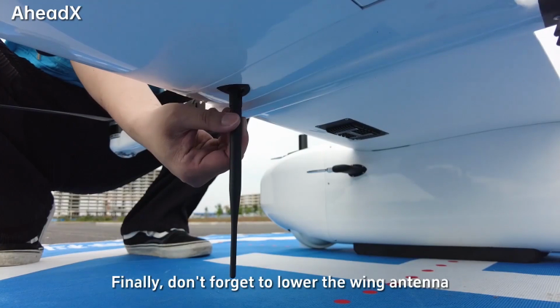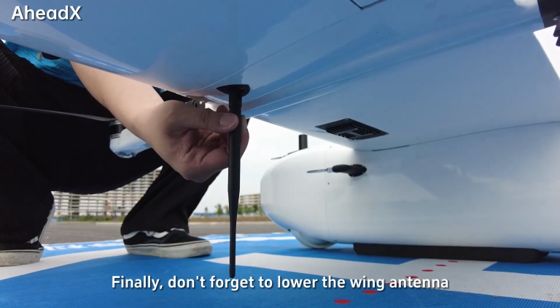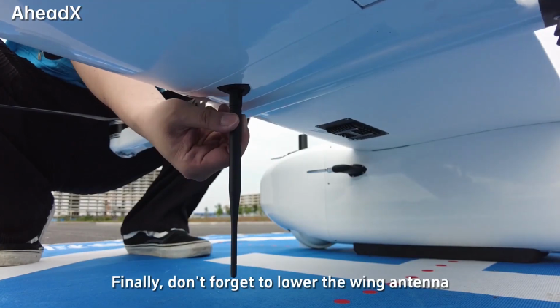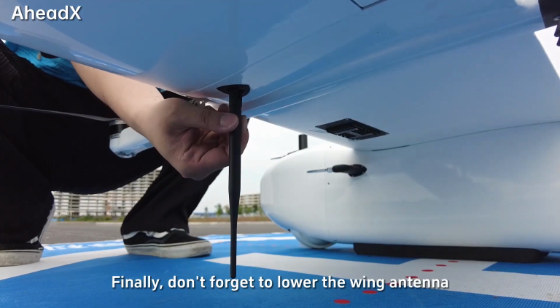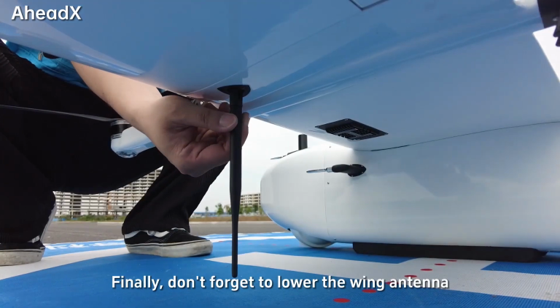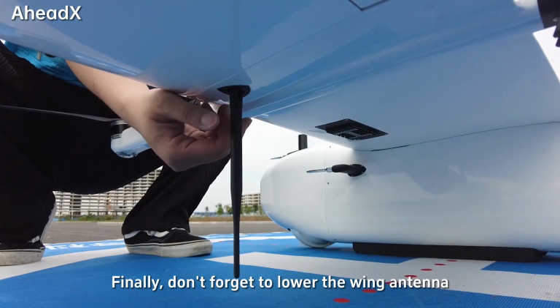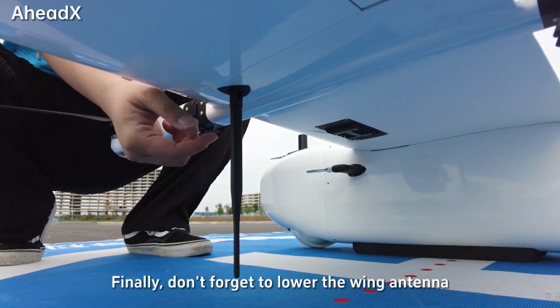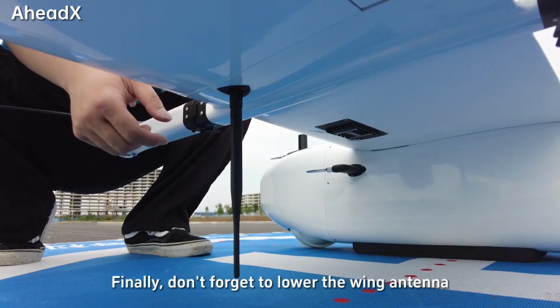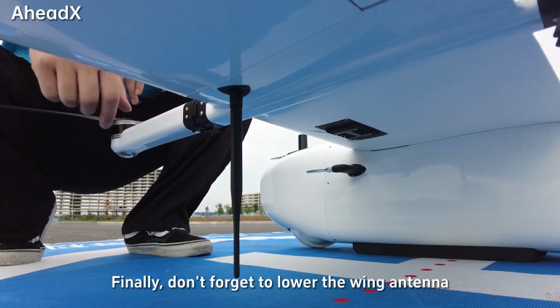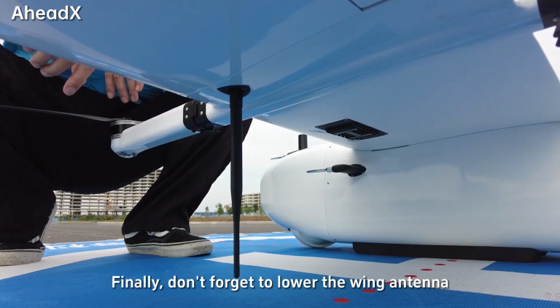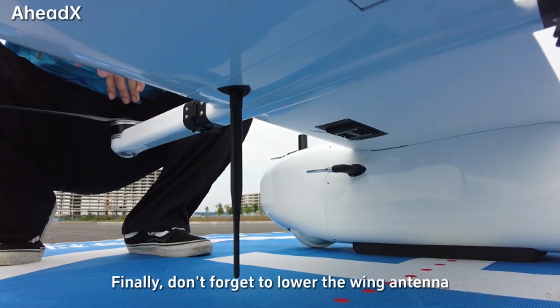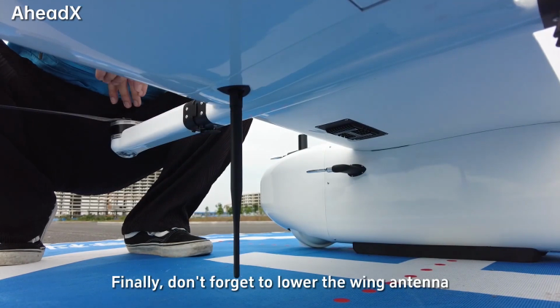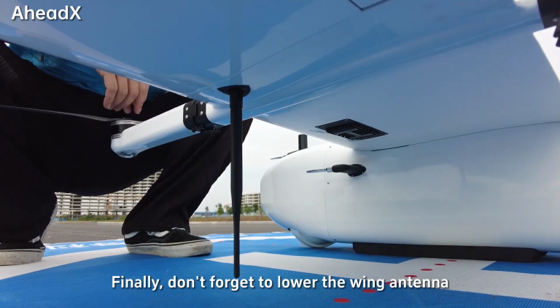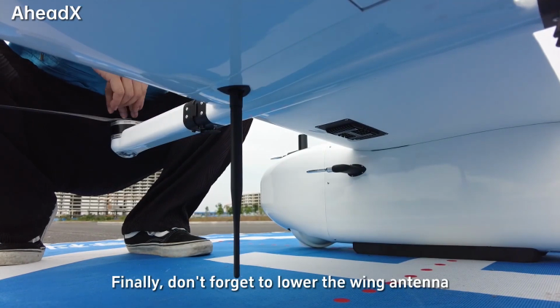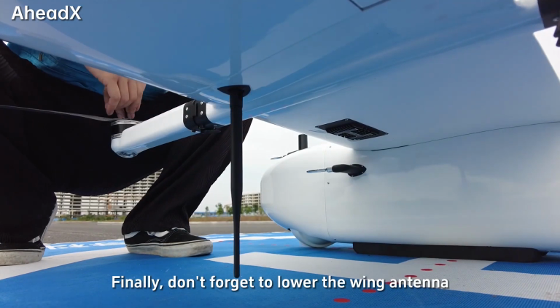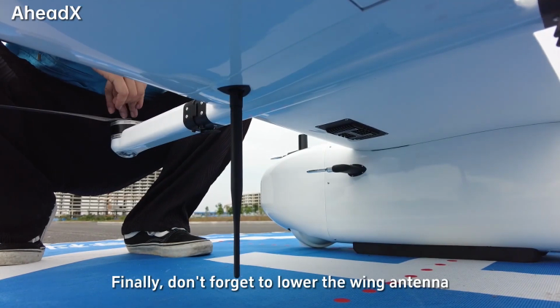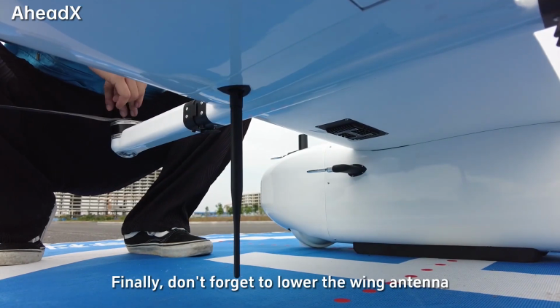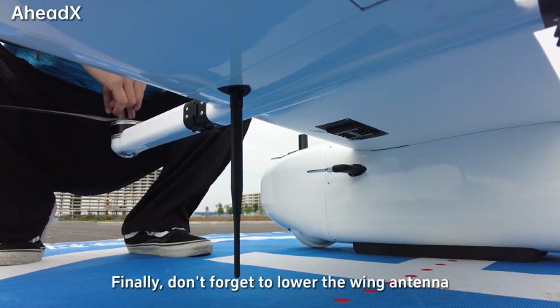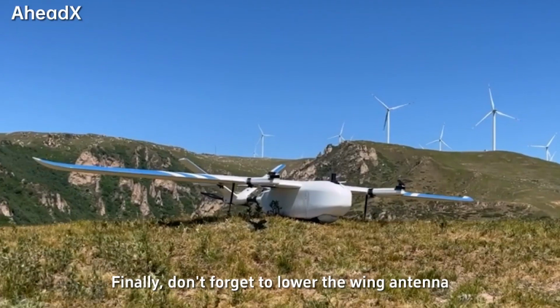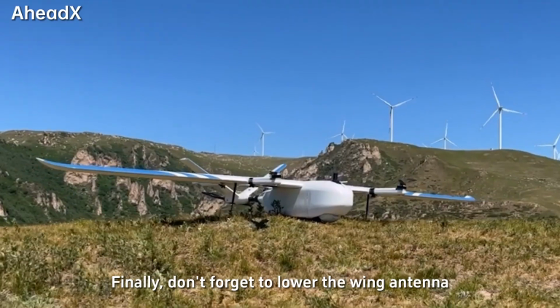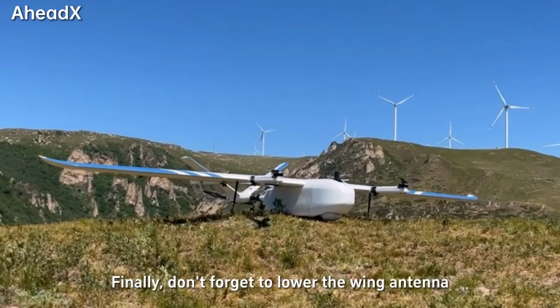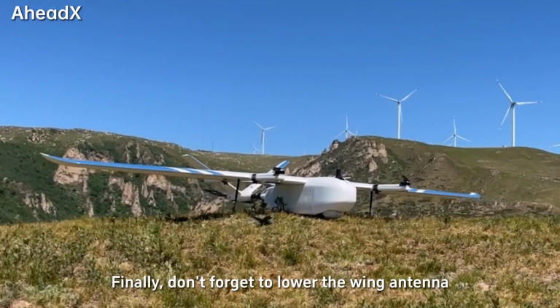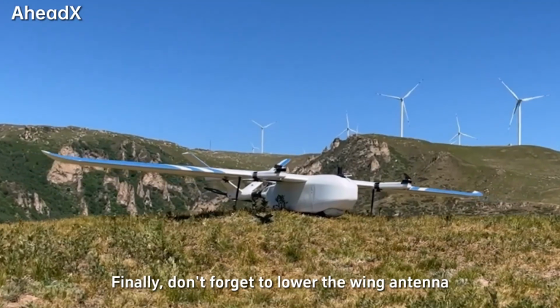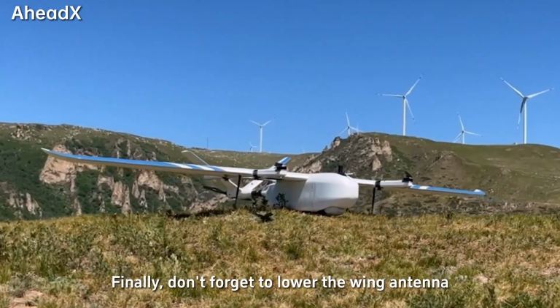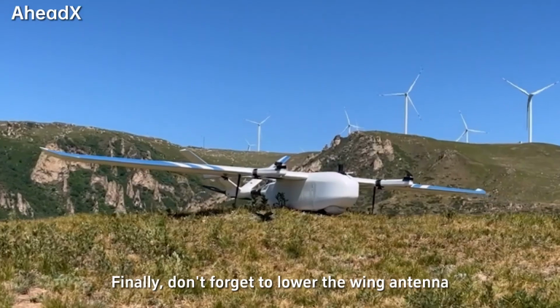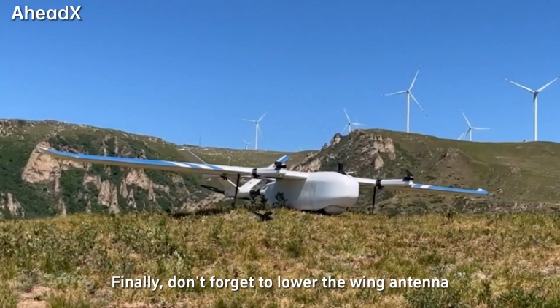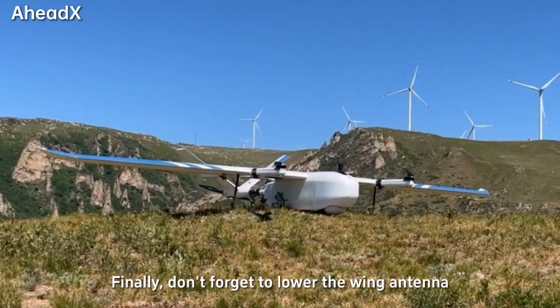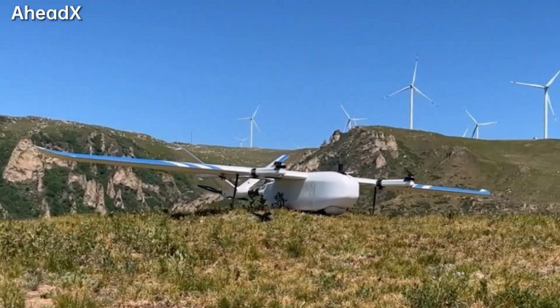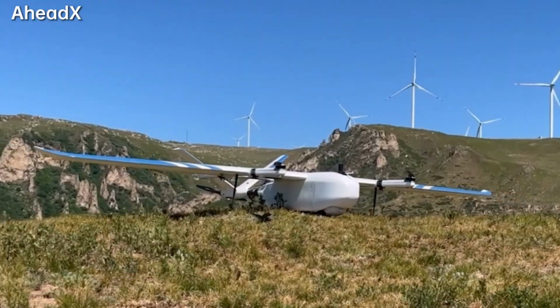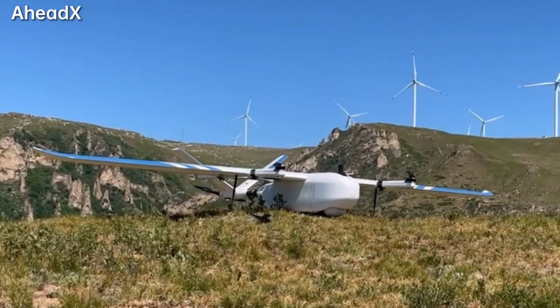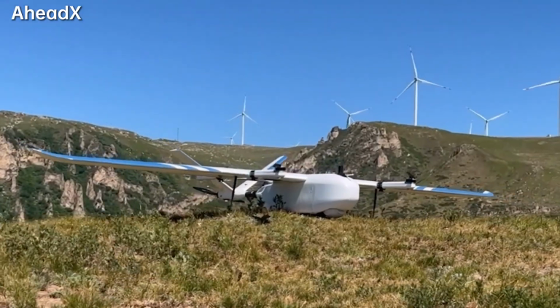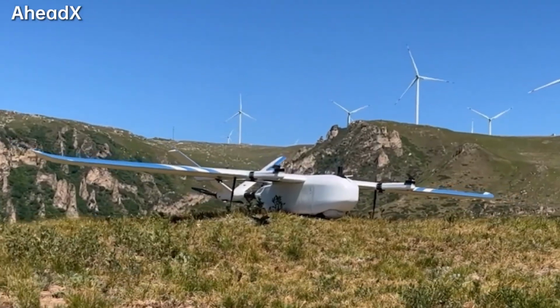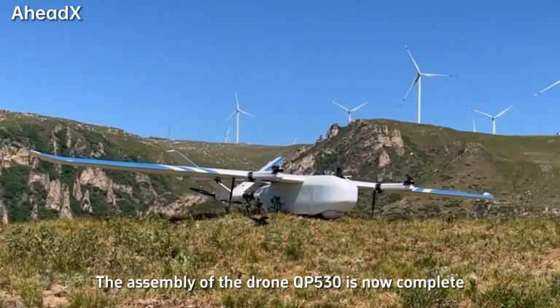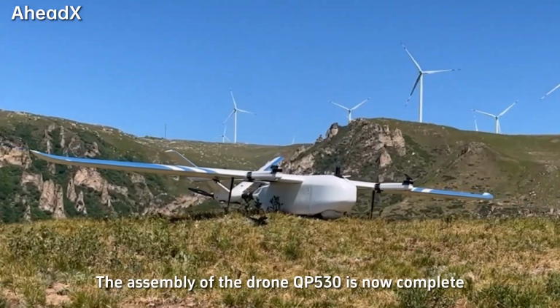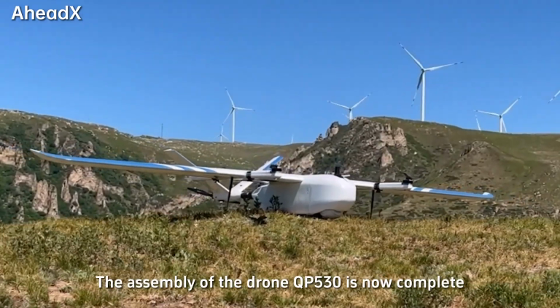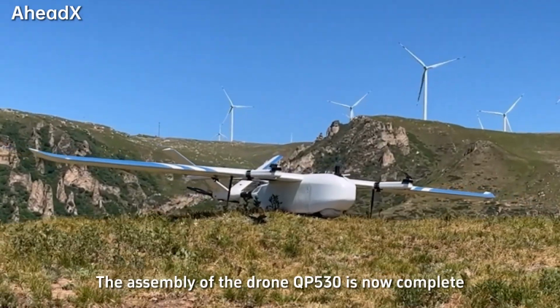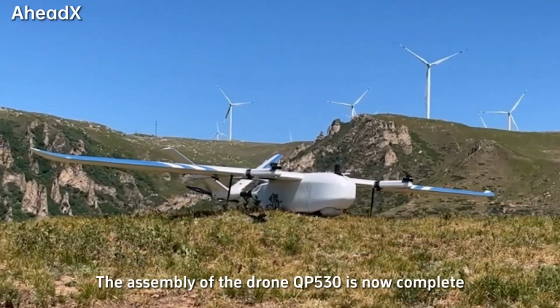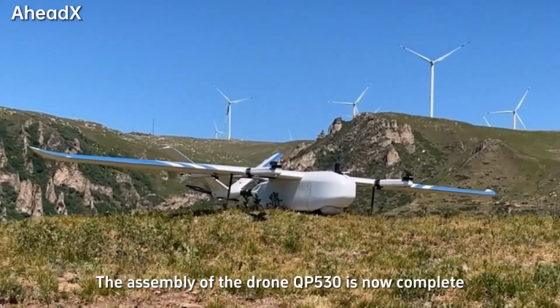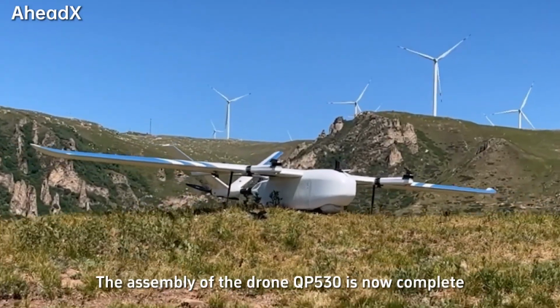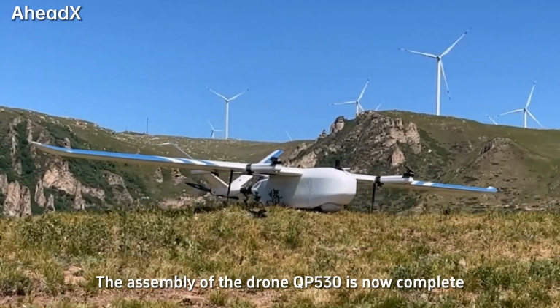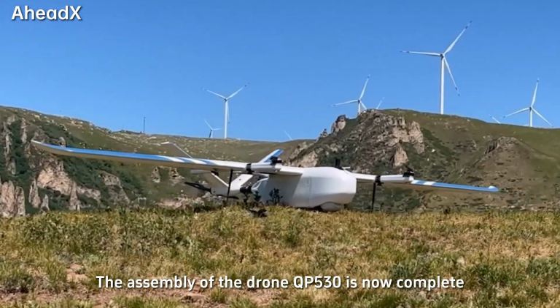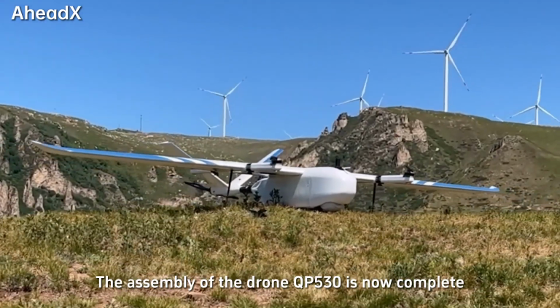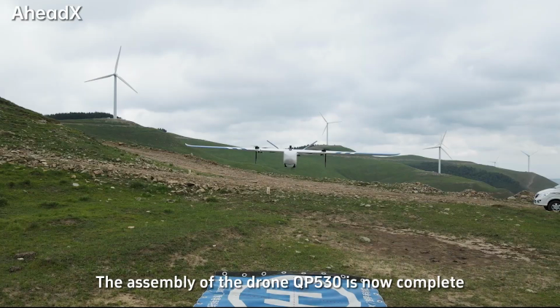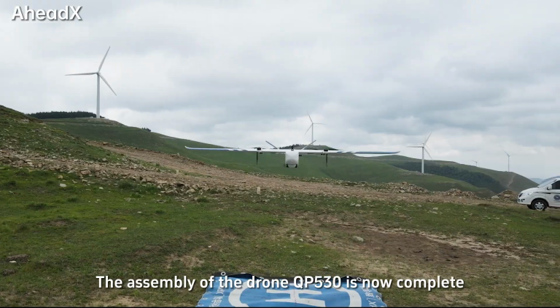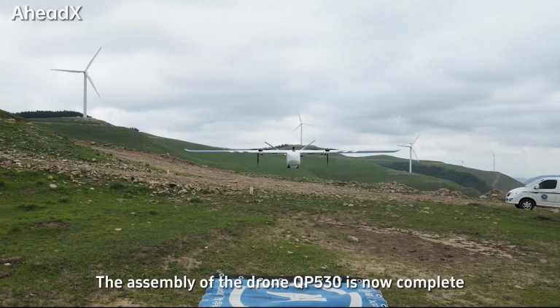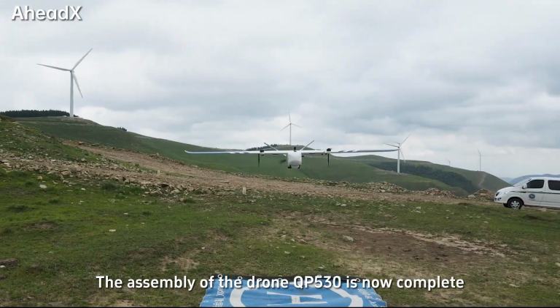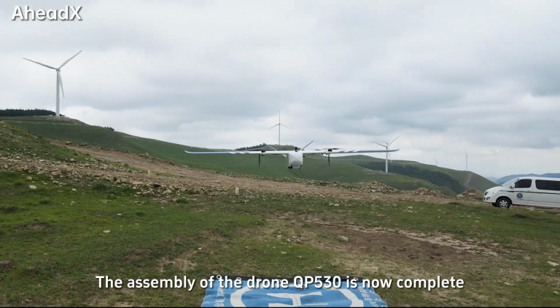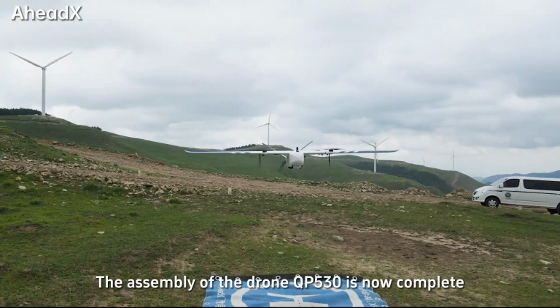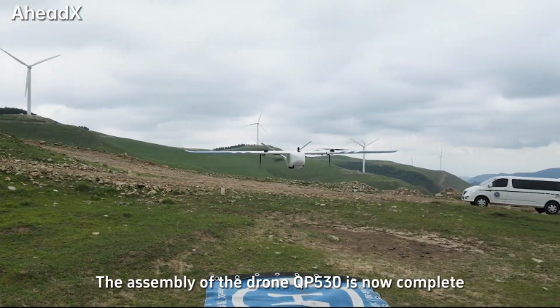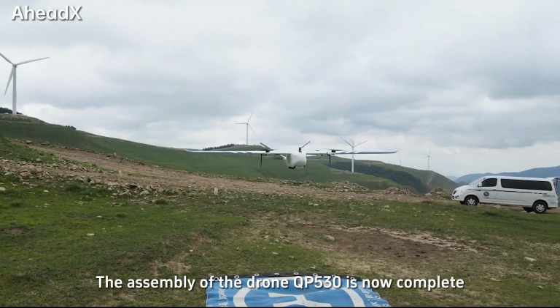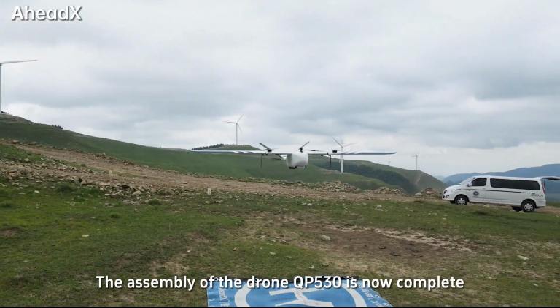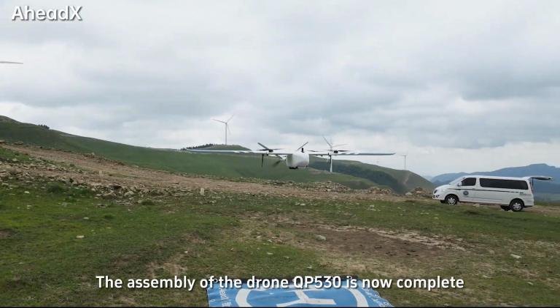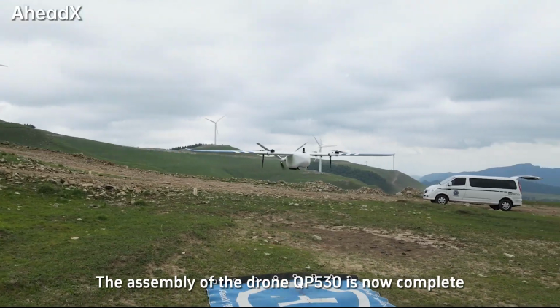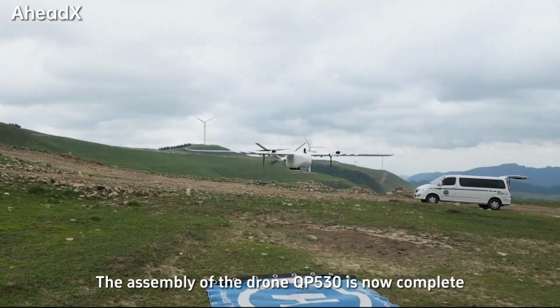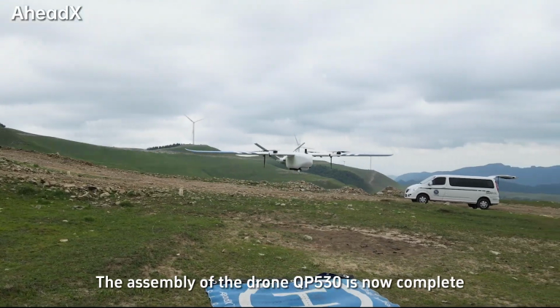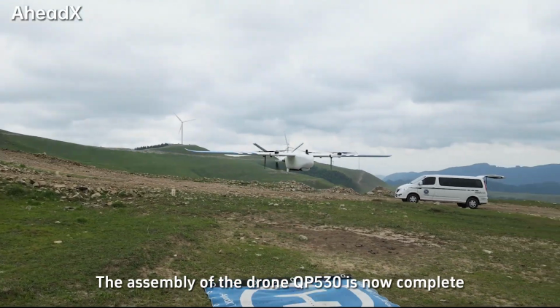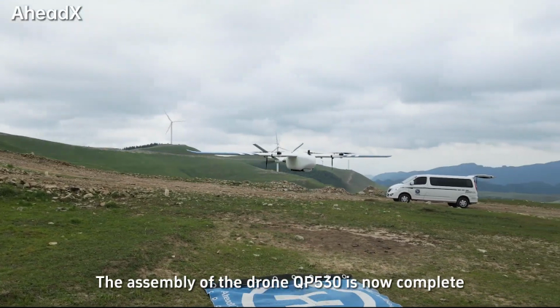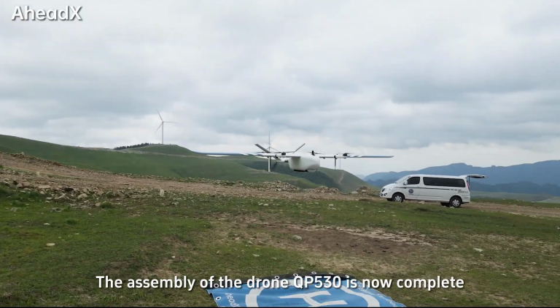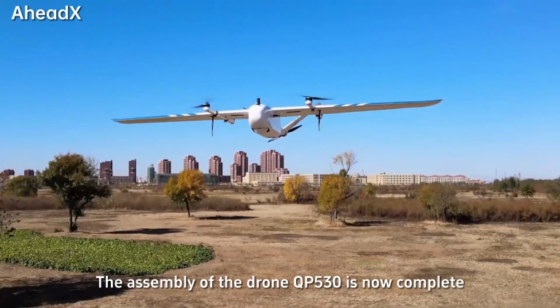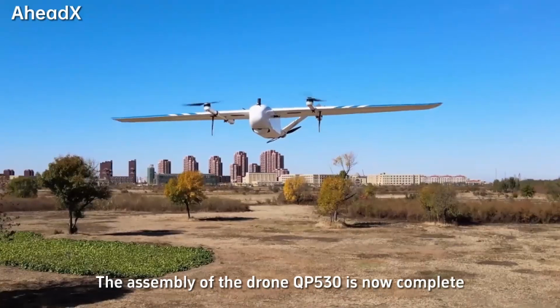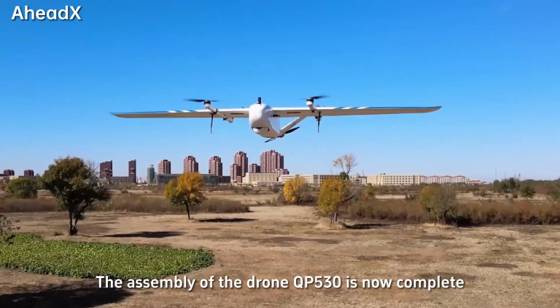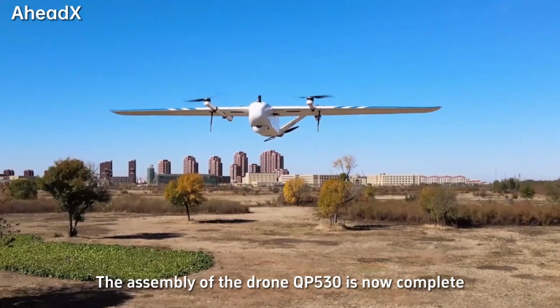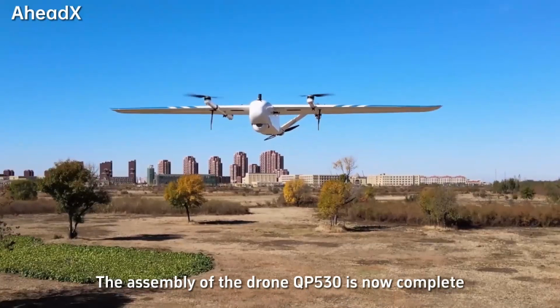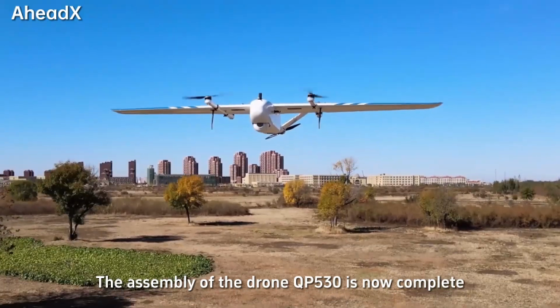Finally, don't forget to lower the wing antenna. The assembly of the drone QP-530 is now complete.